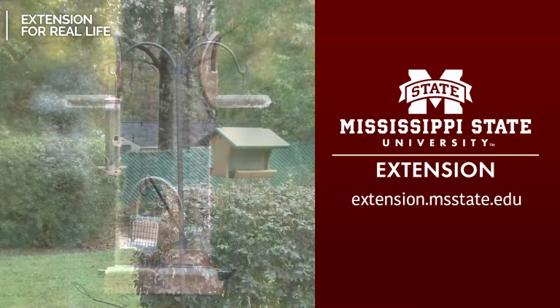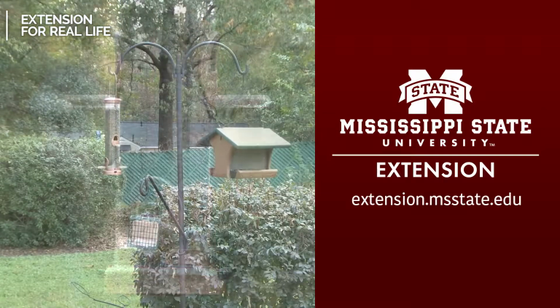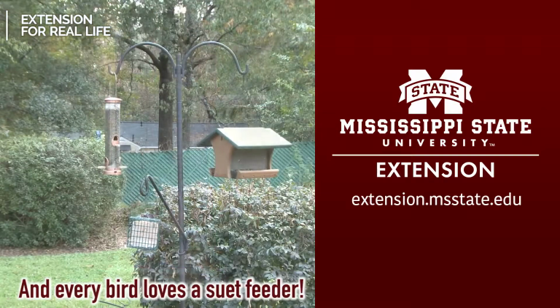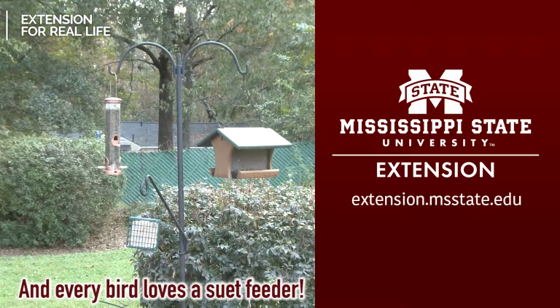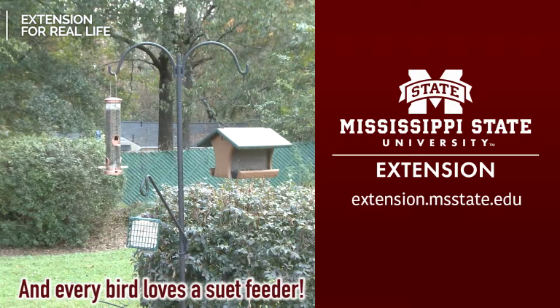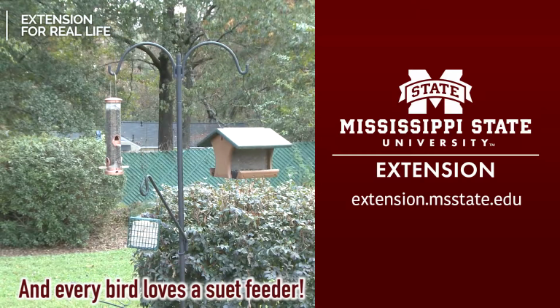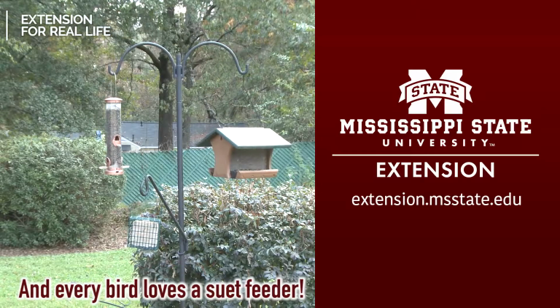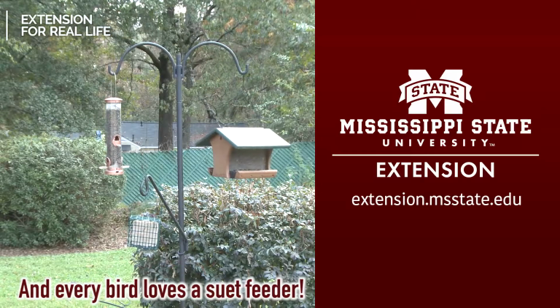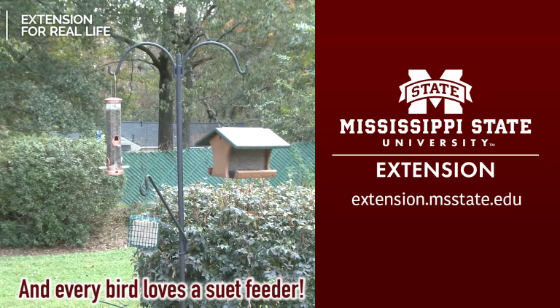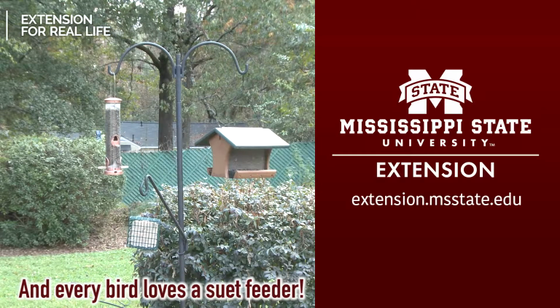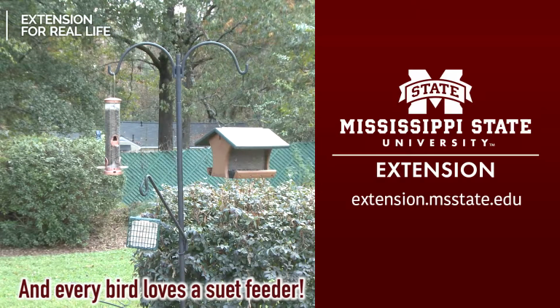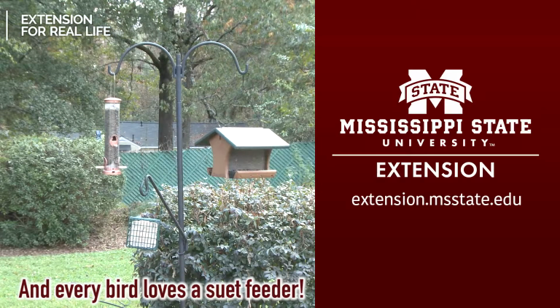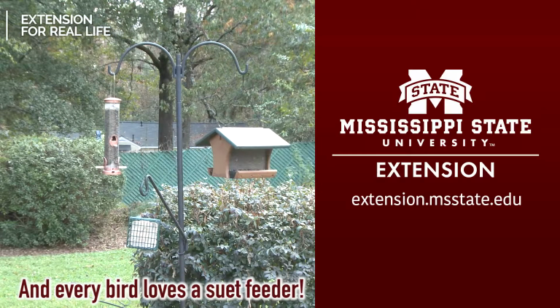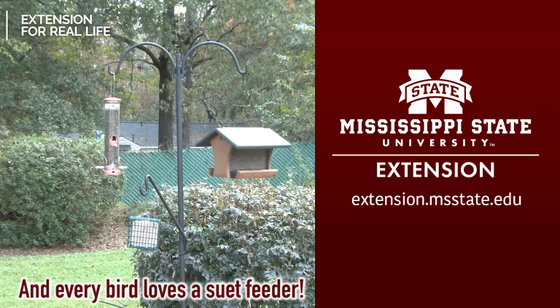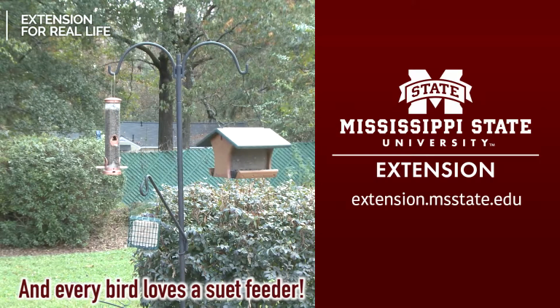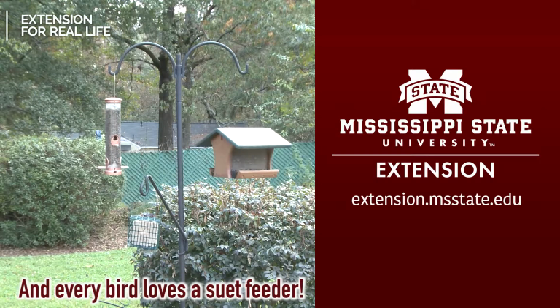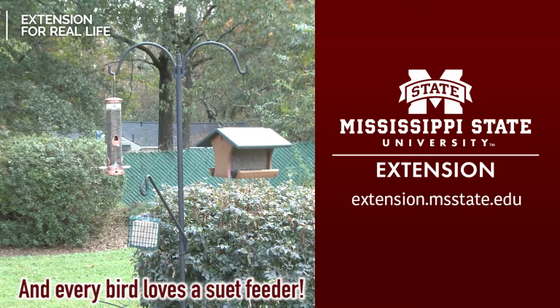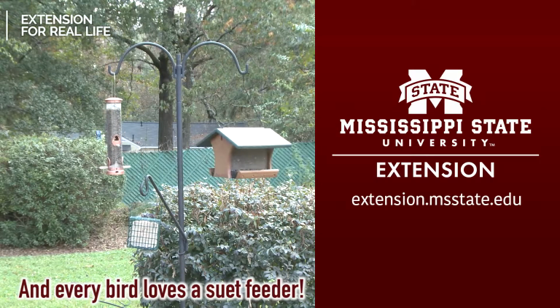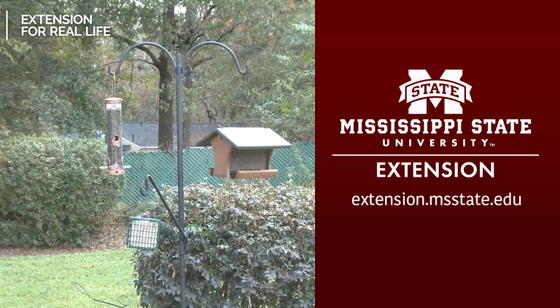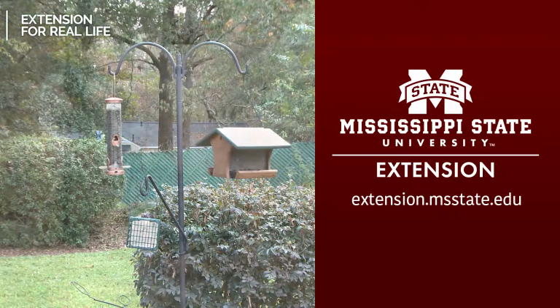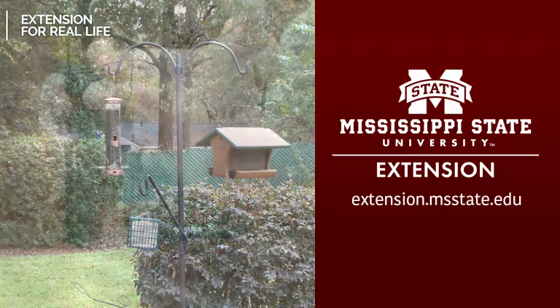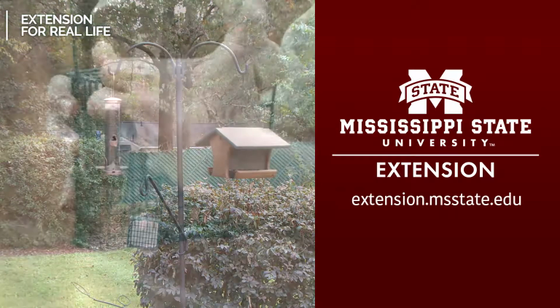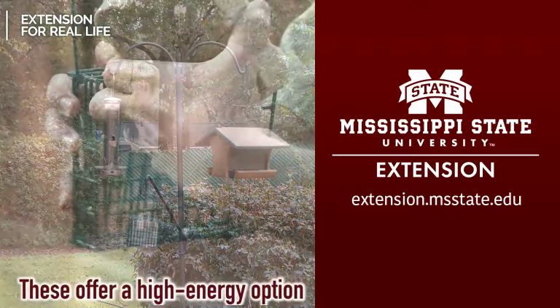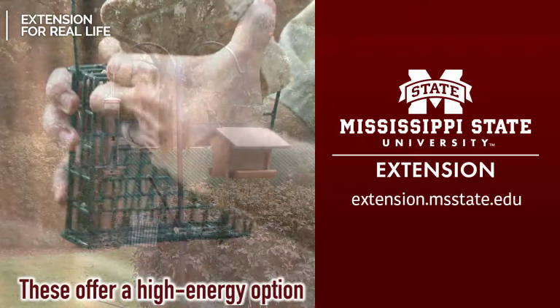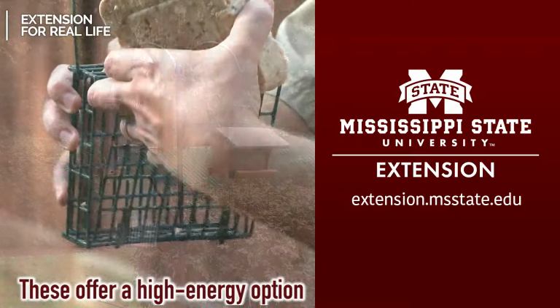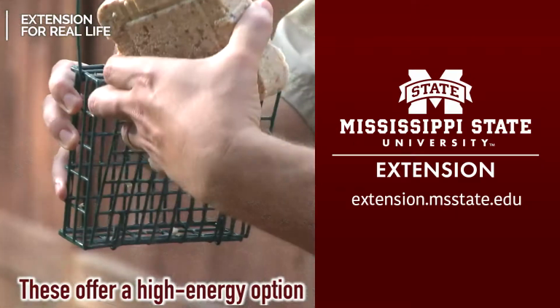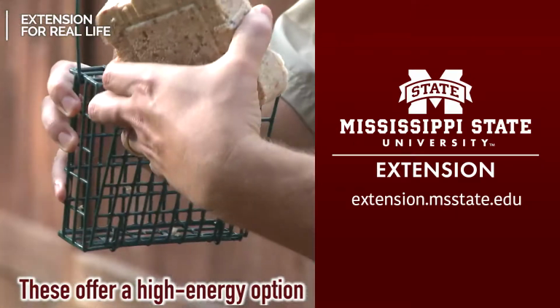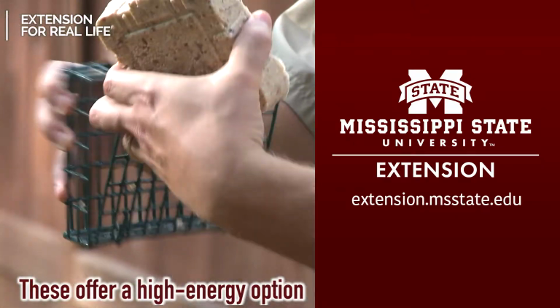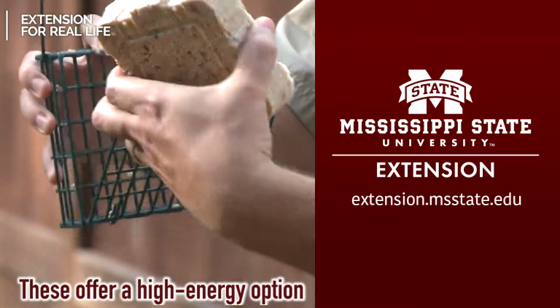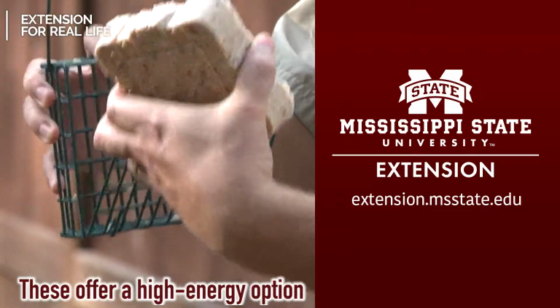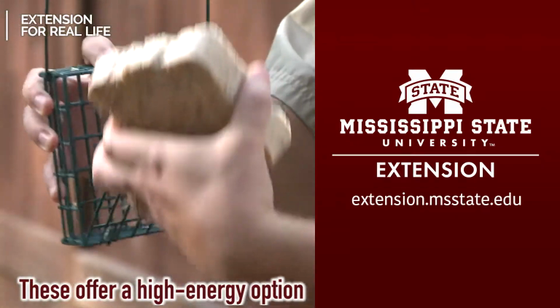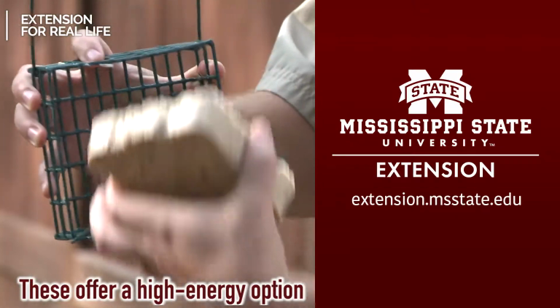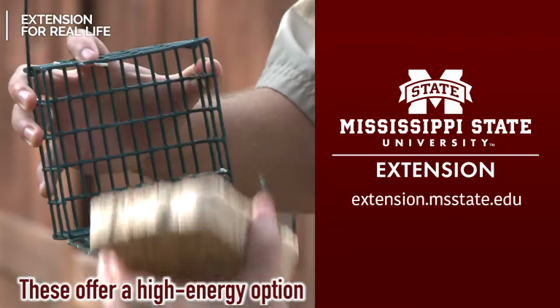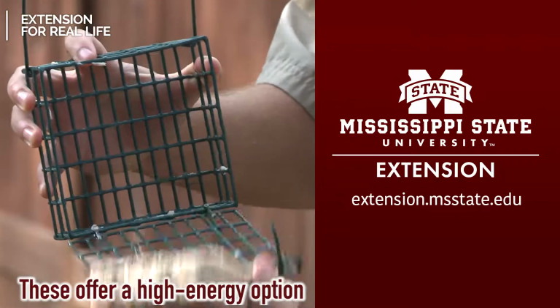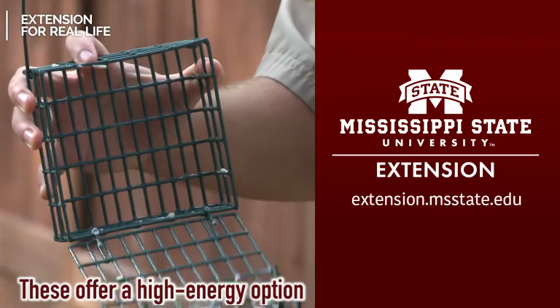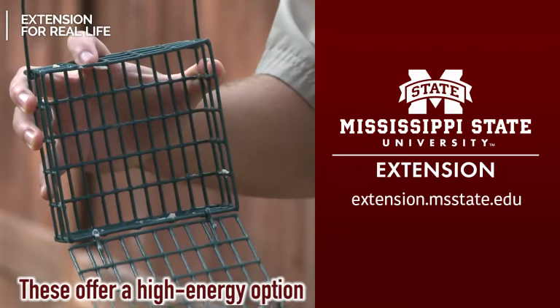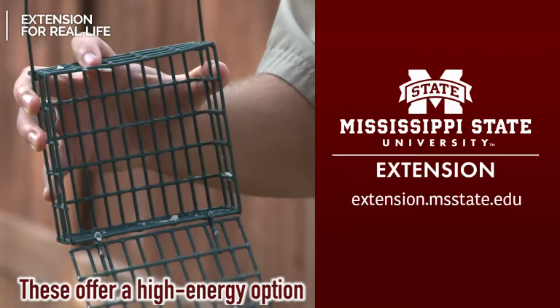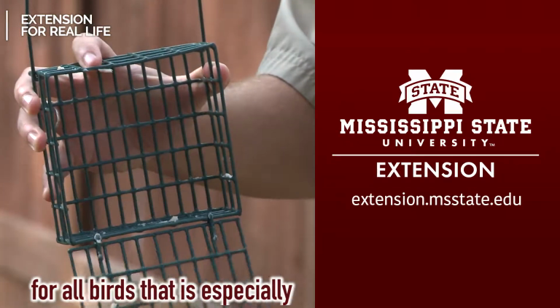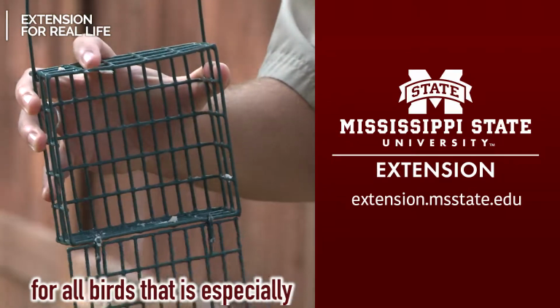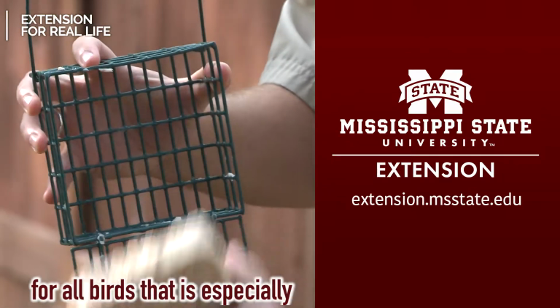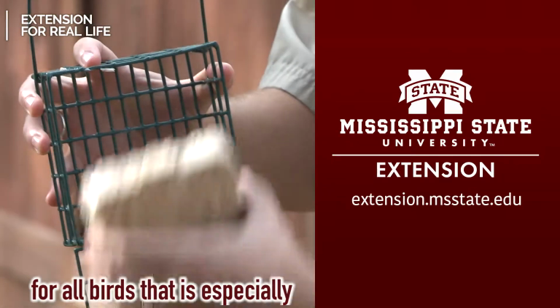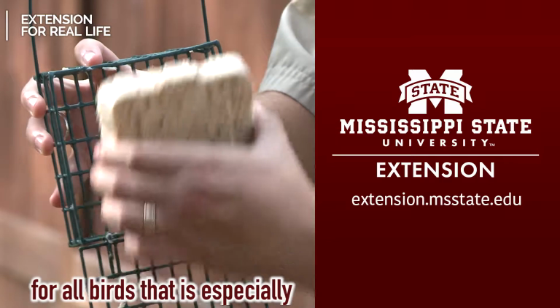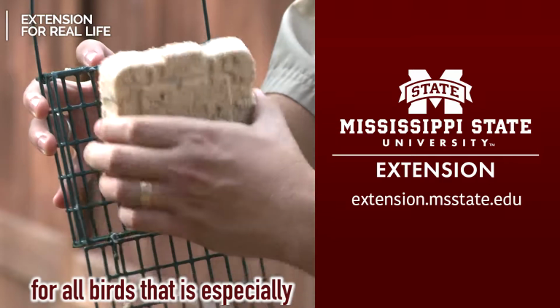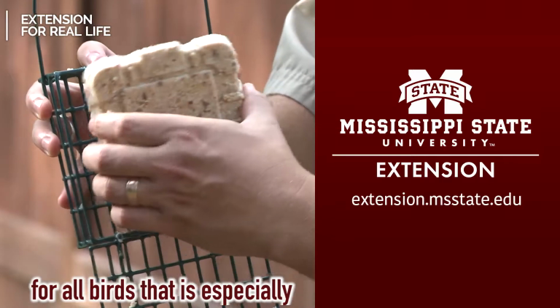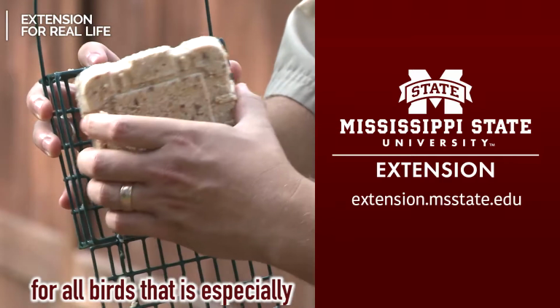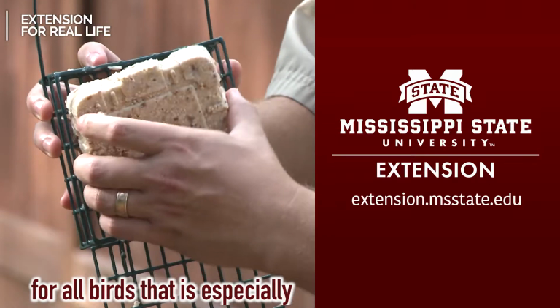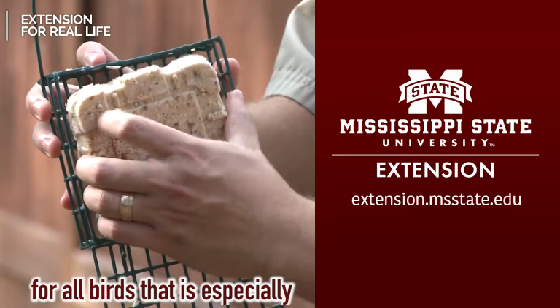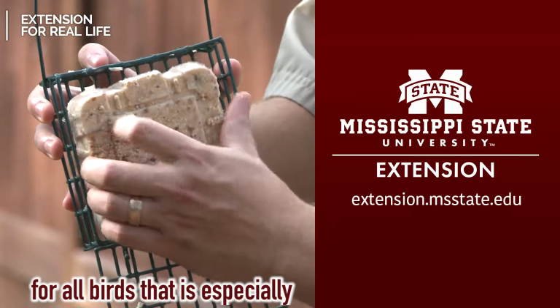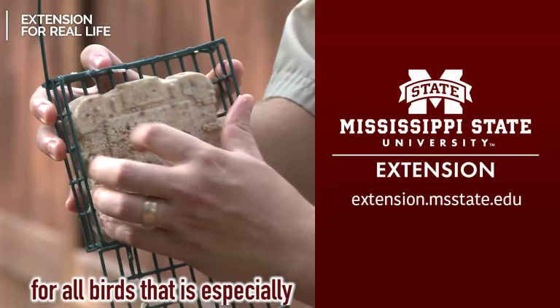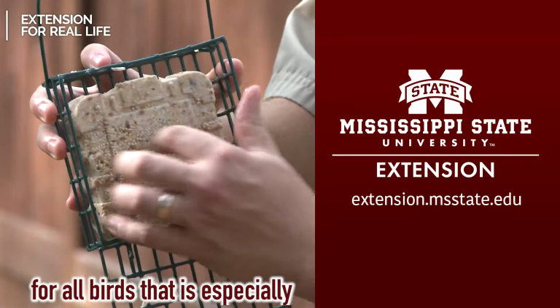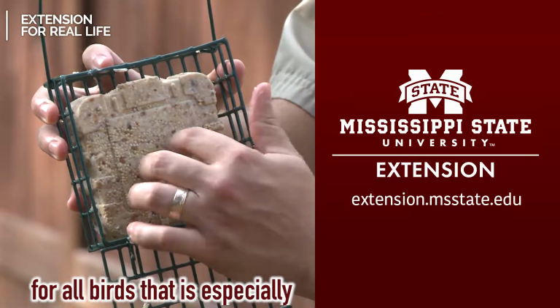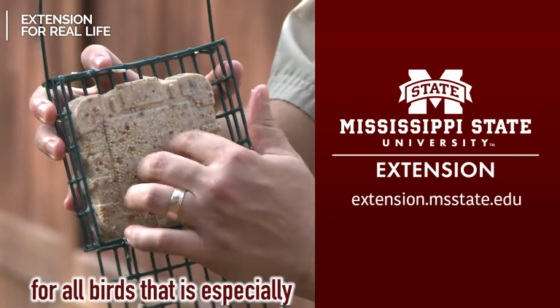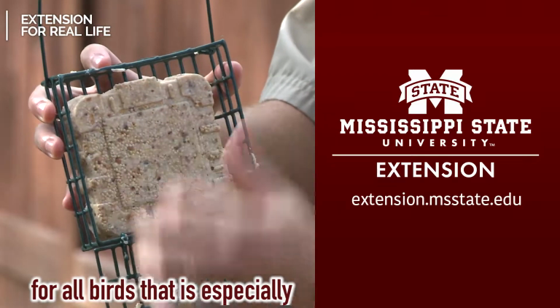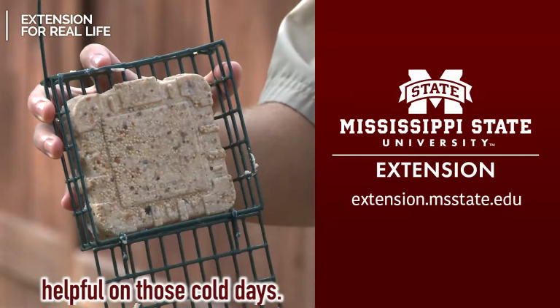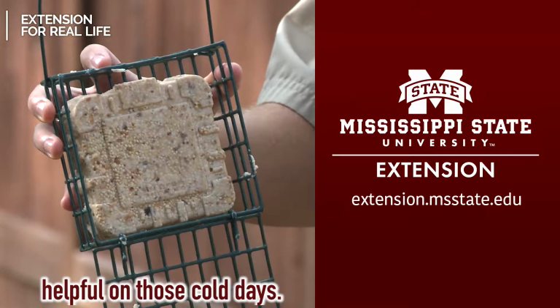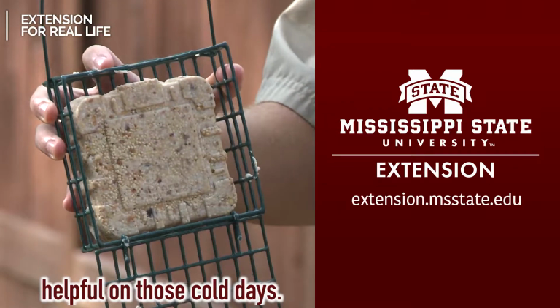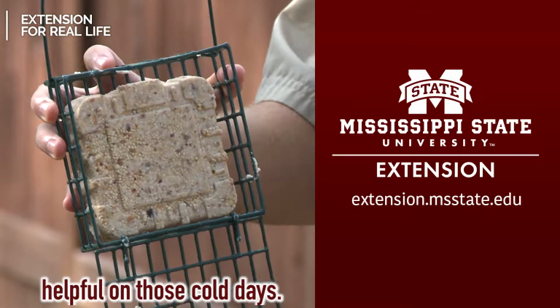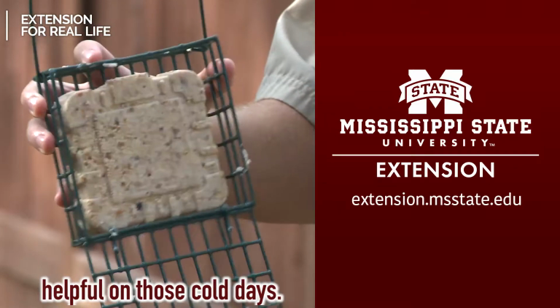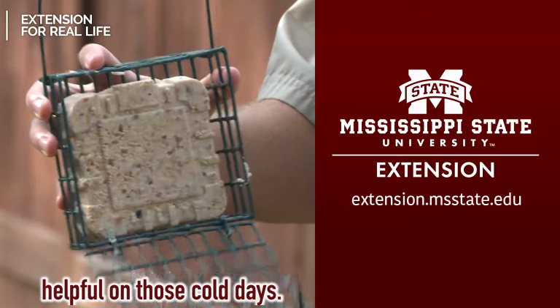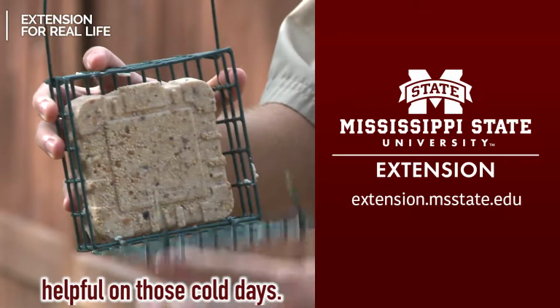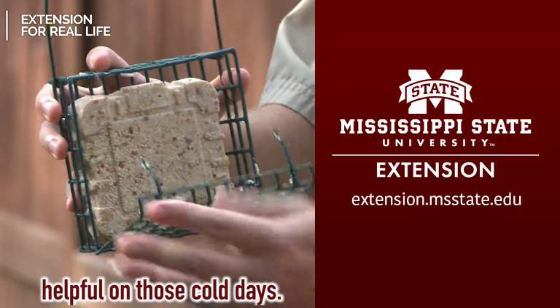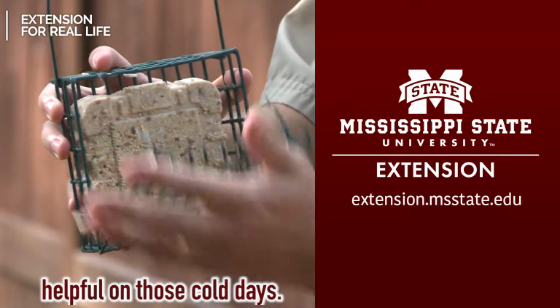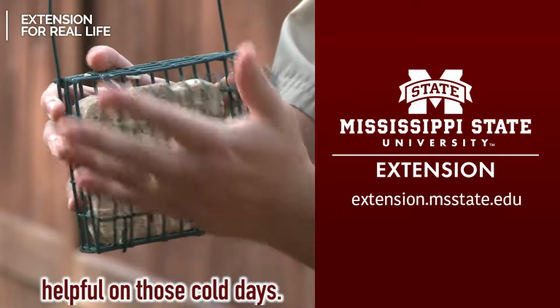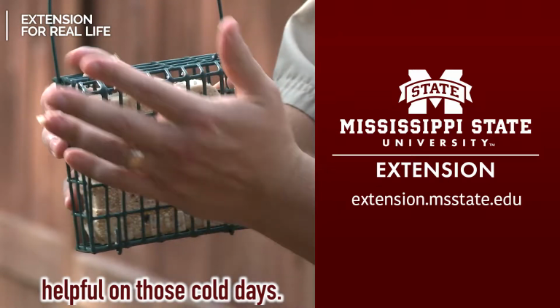And every bird loves a suet feeder. These offer a high-energy option for all birds that is especially helpful on those cold days.